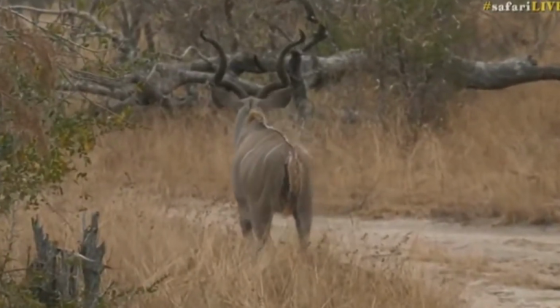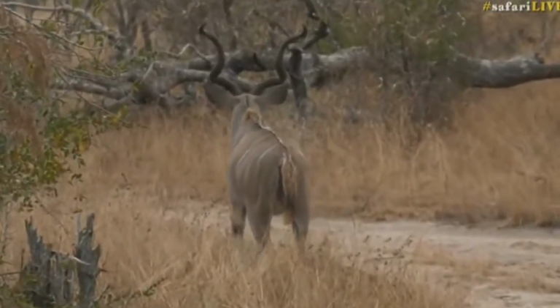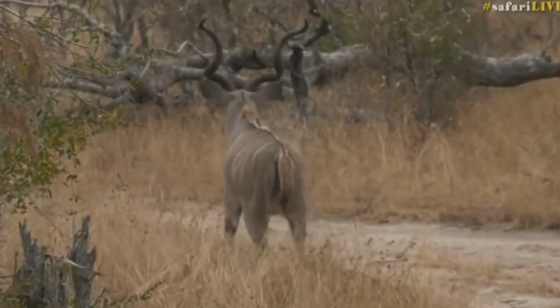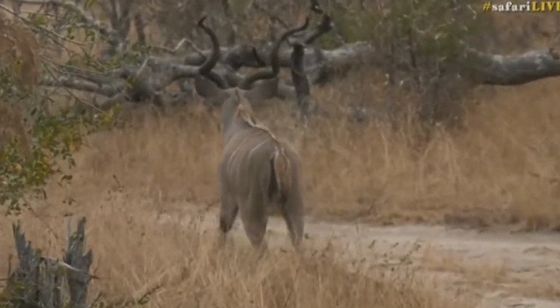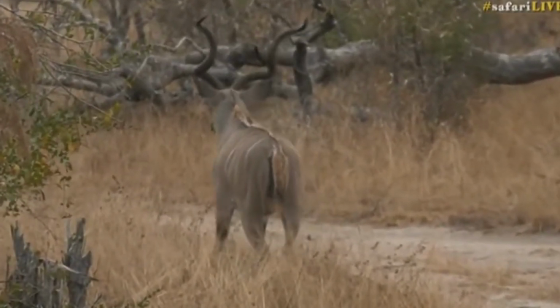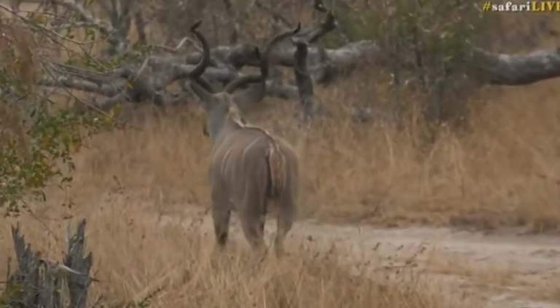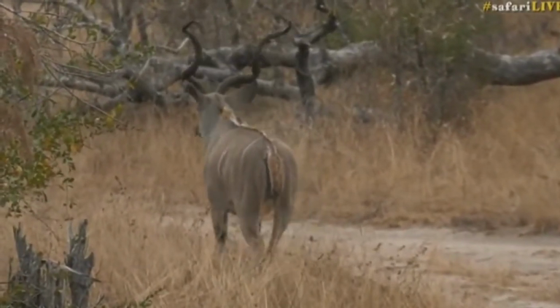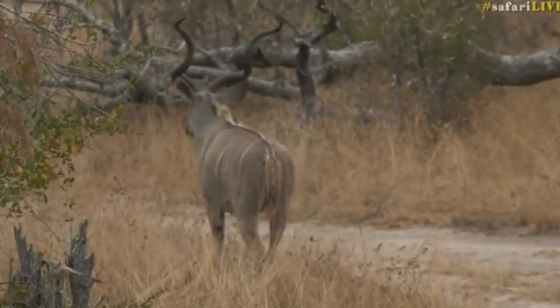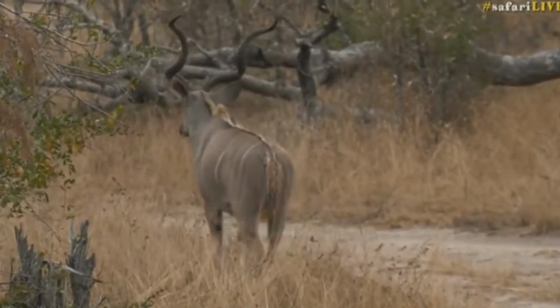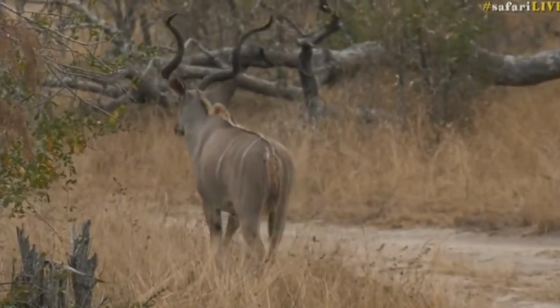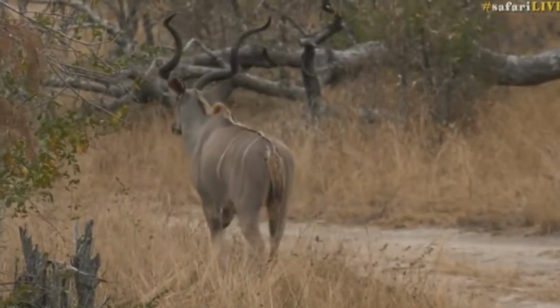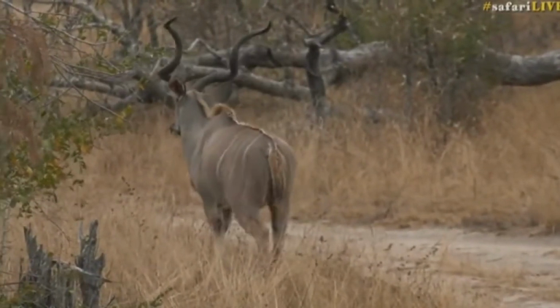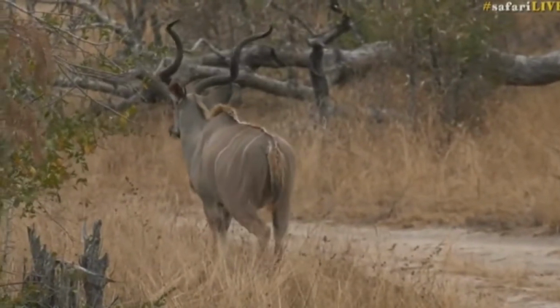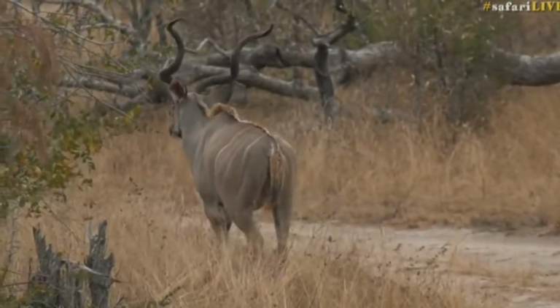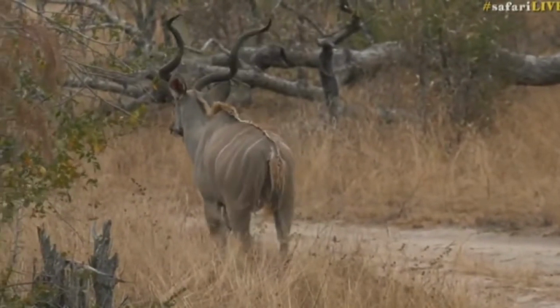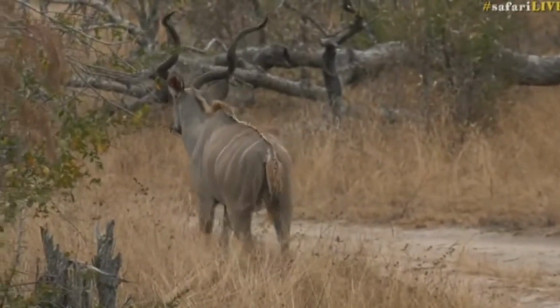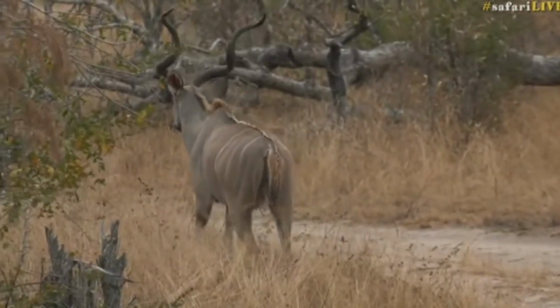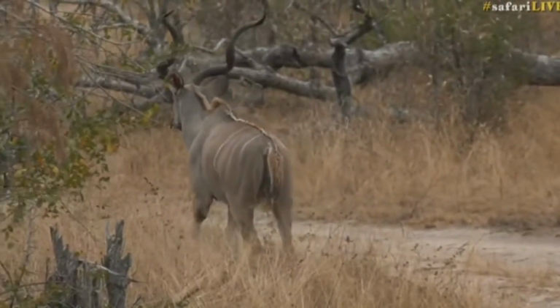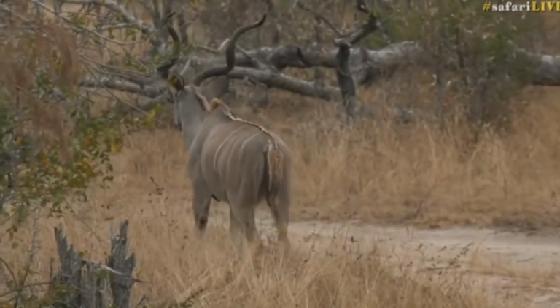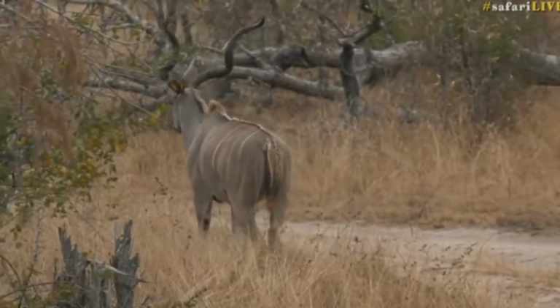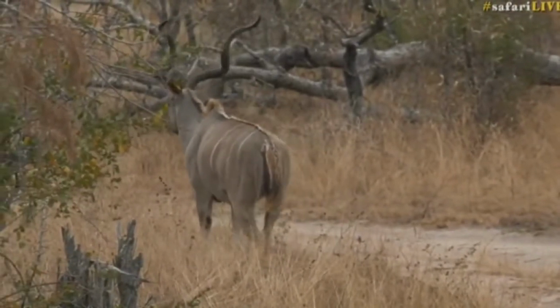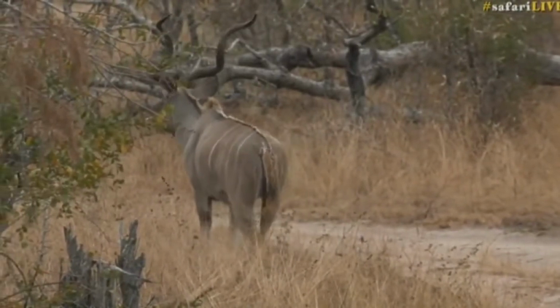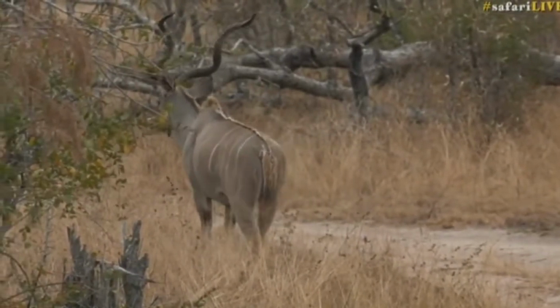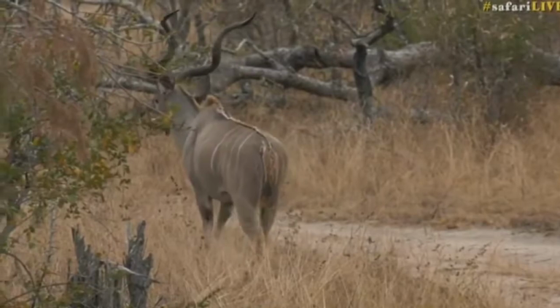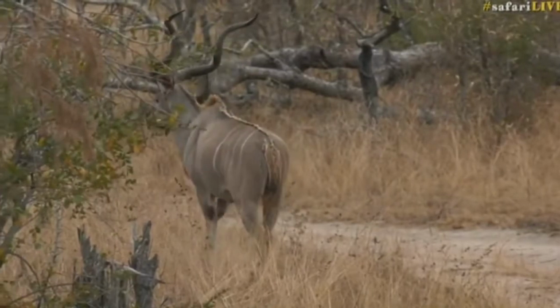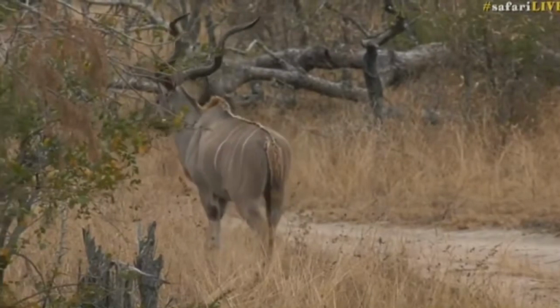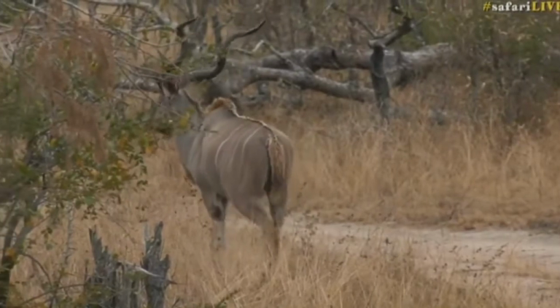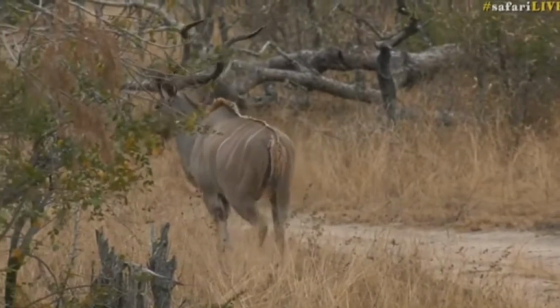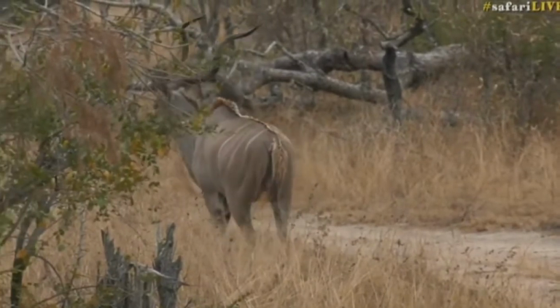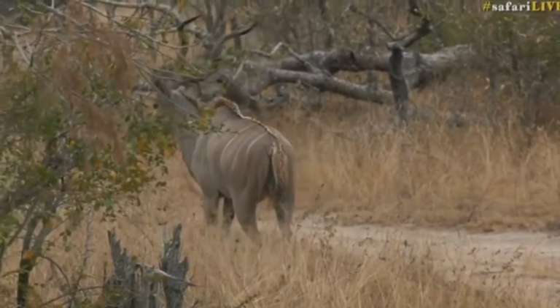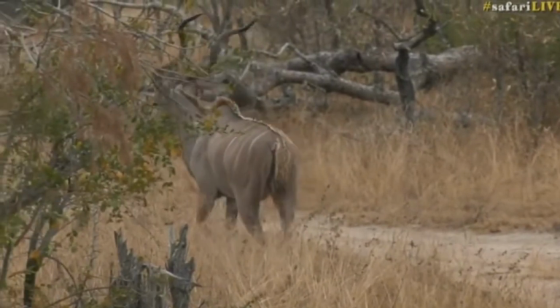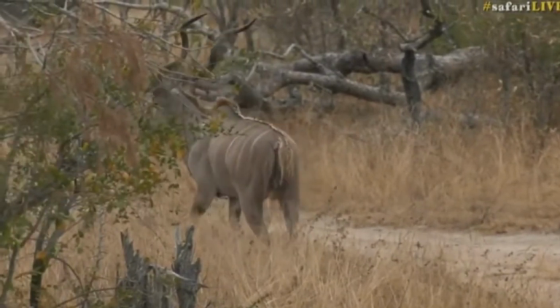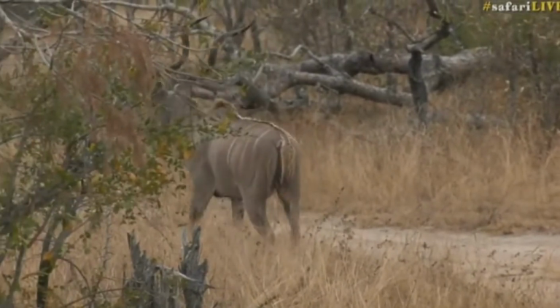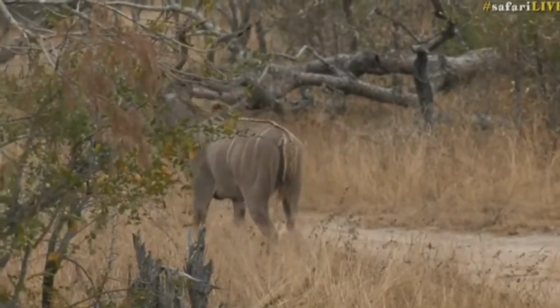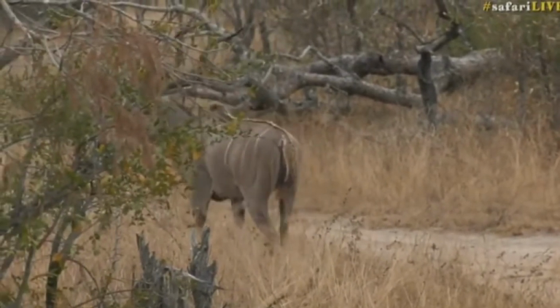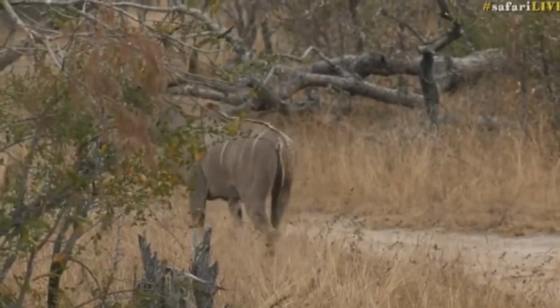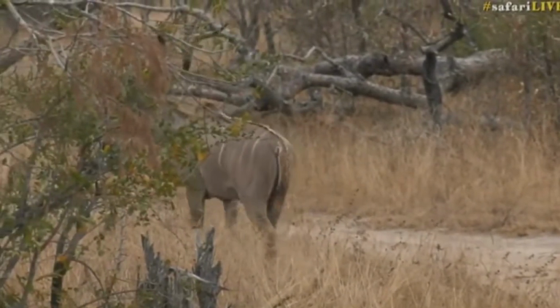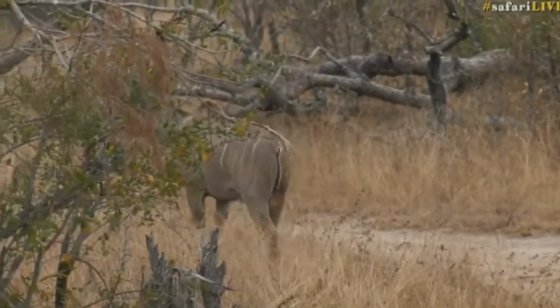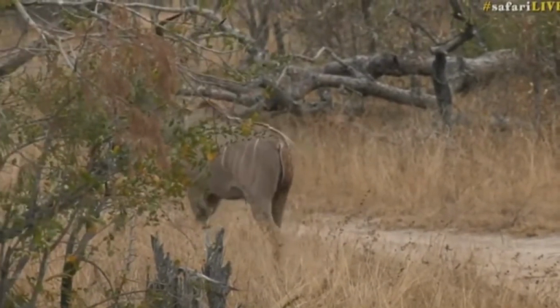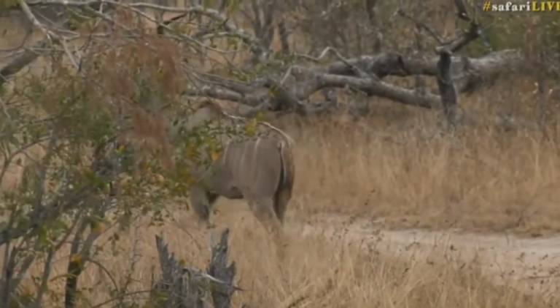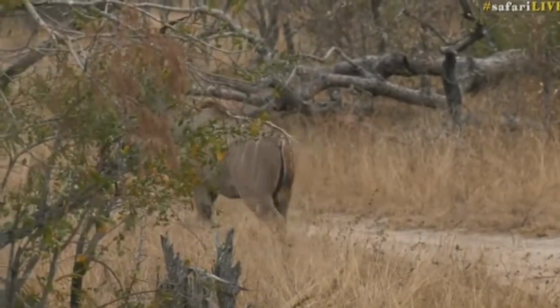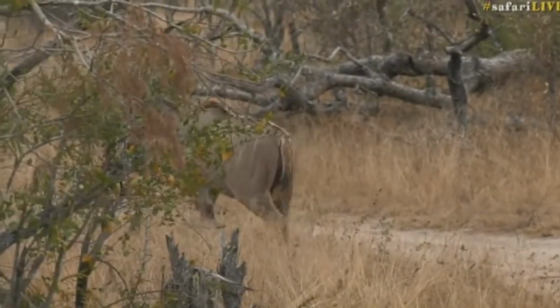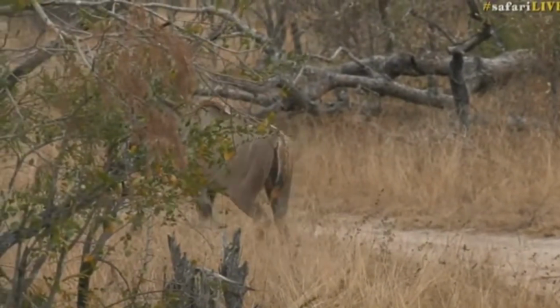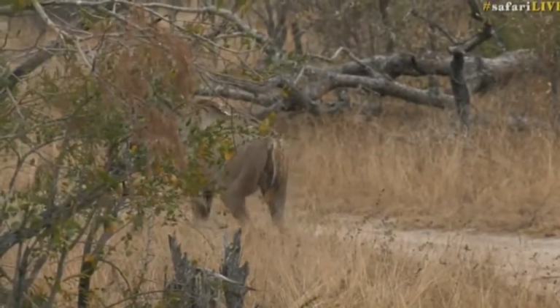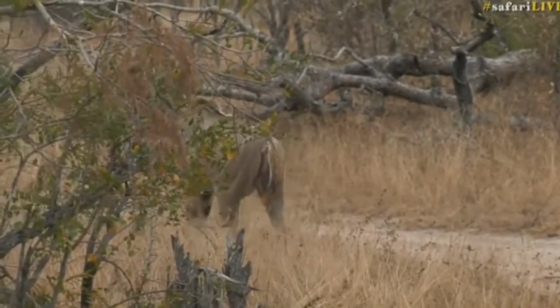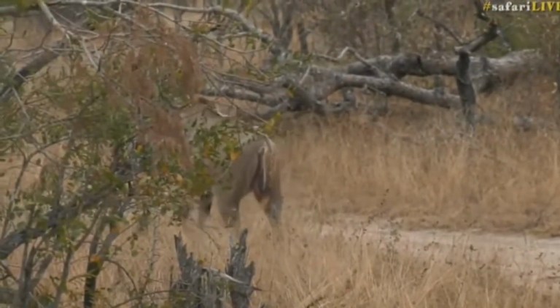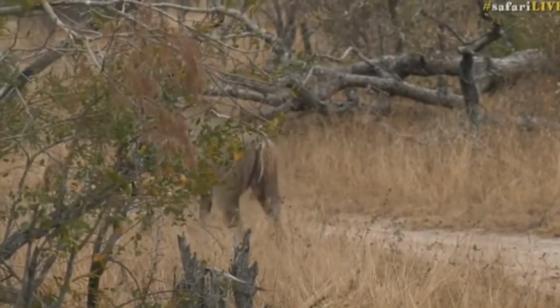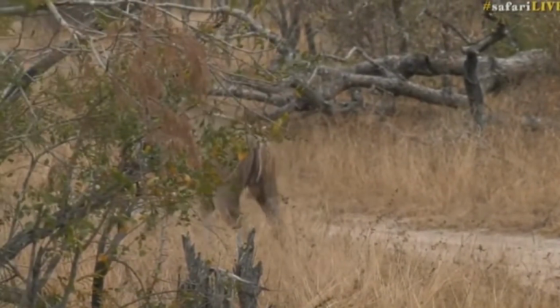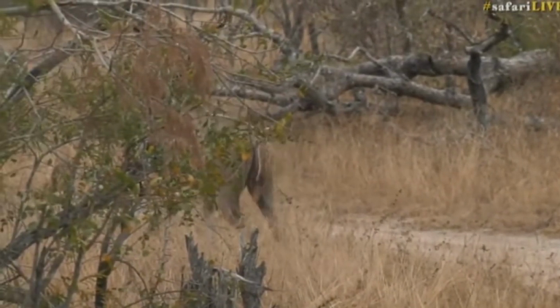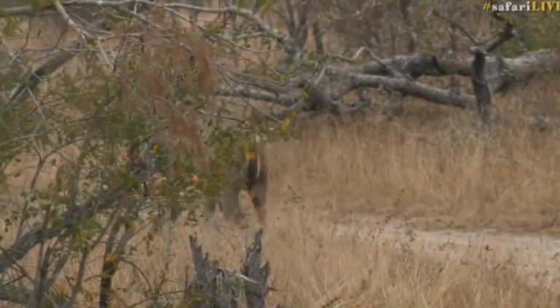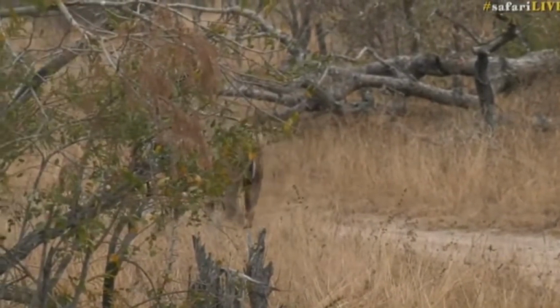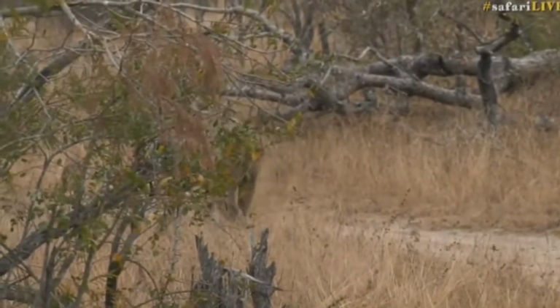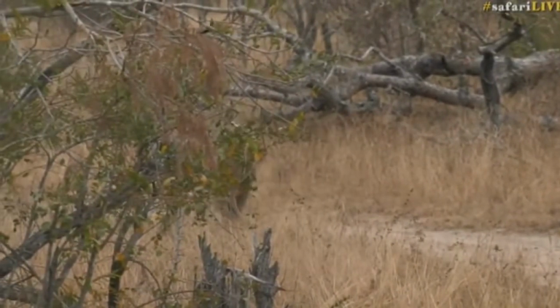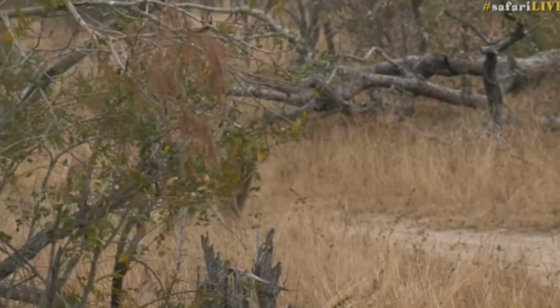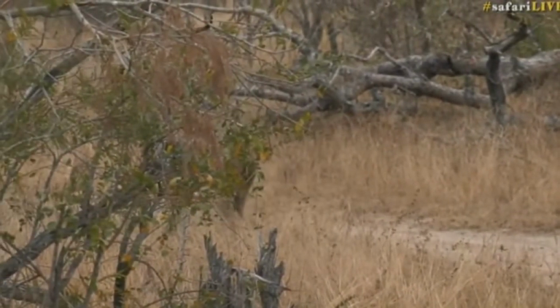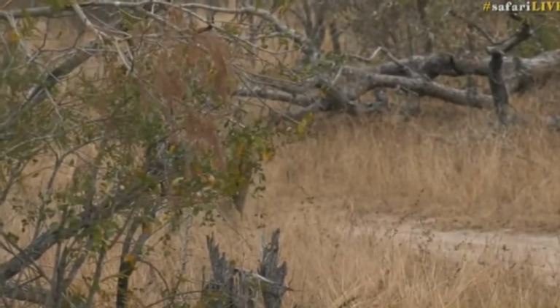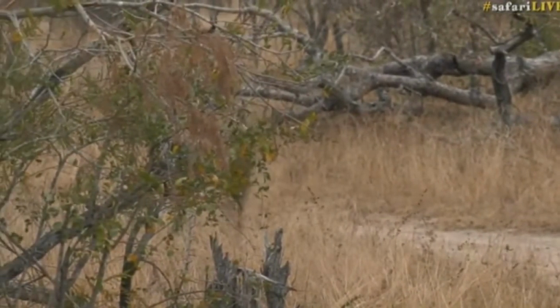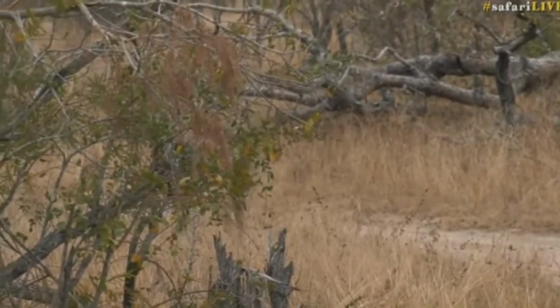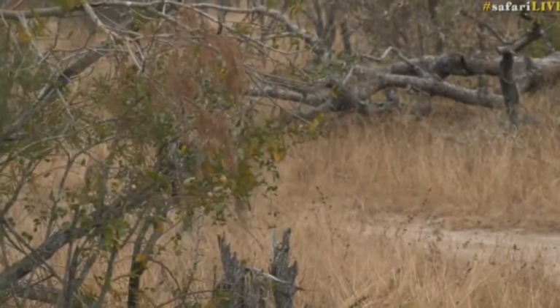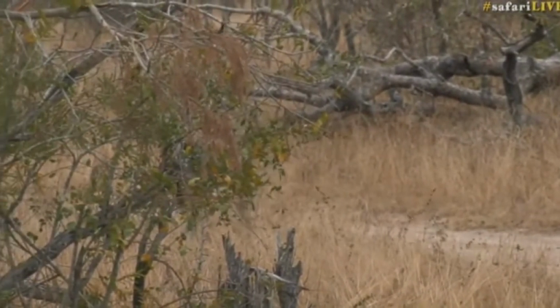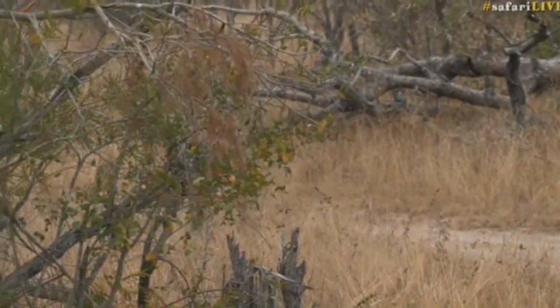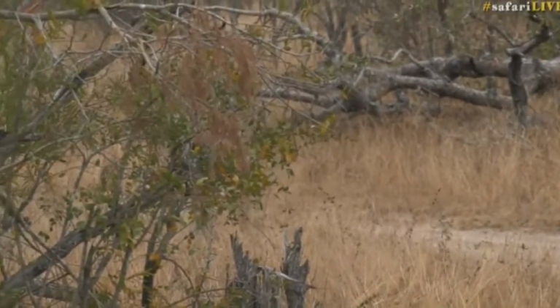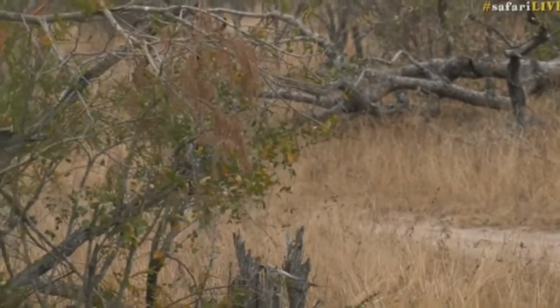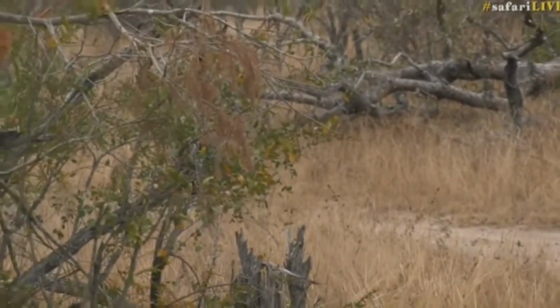Notice when he walked across the road and how he's walking now — very carefully putting one foot down, the next foot in the same spot. It minimizes the noise that they make in the bush.